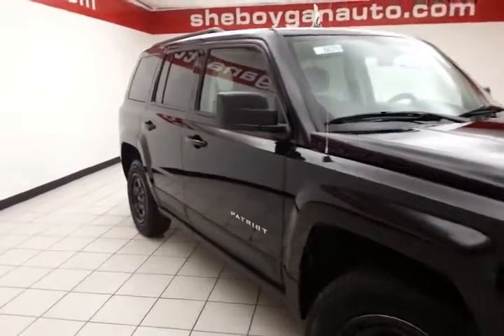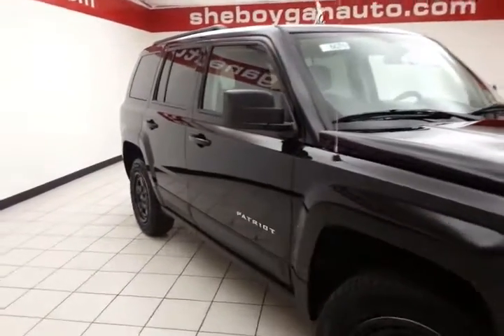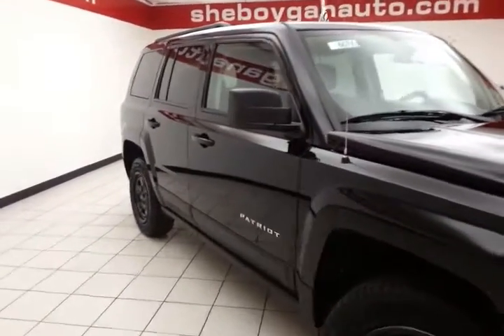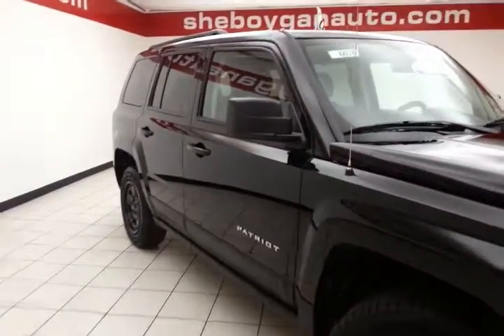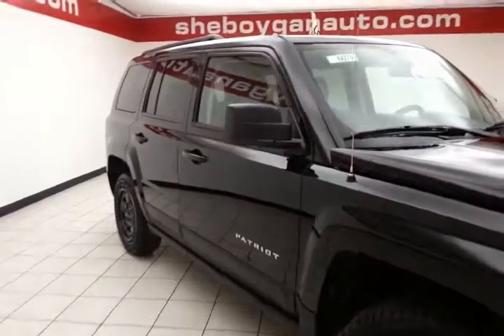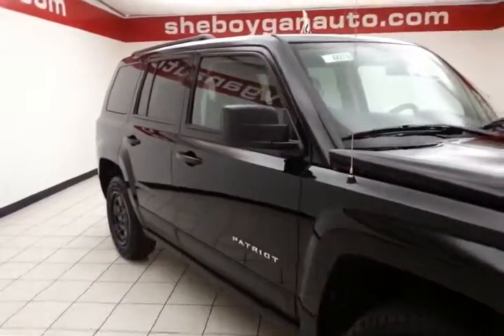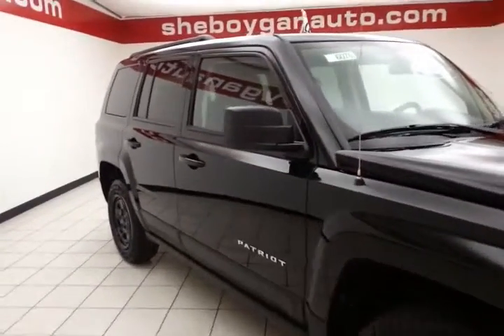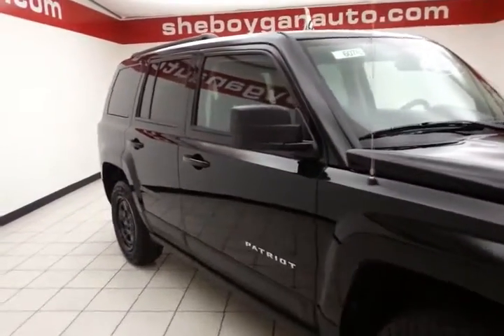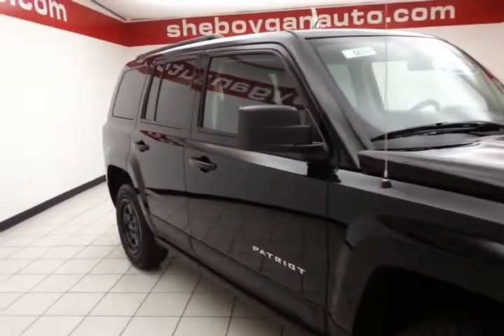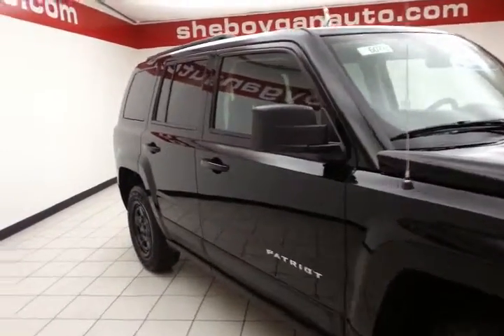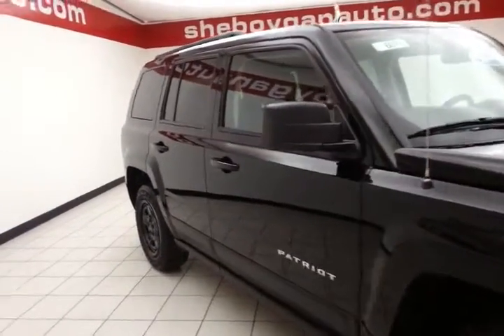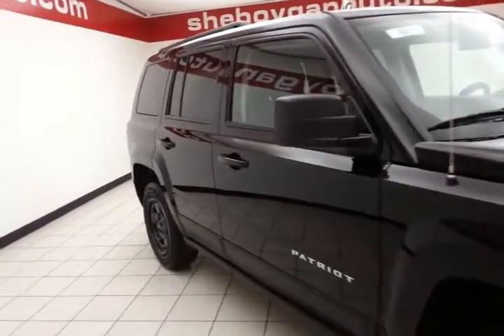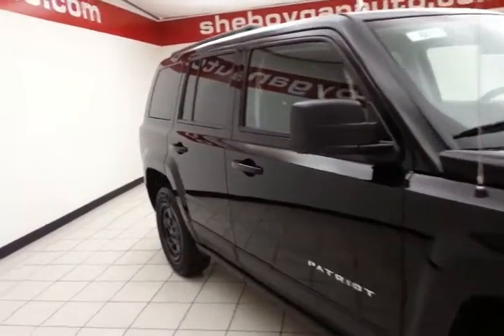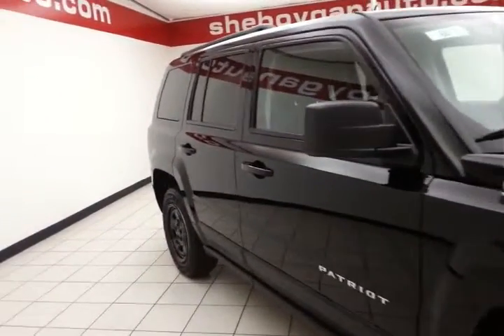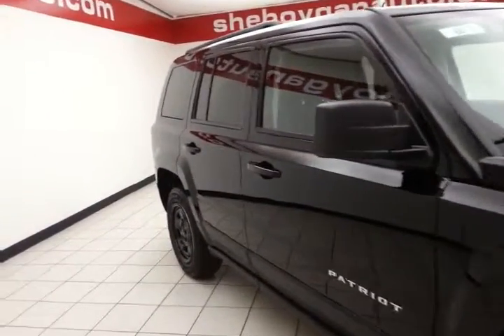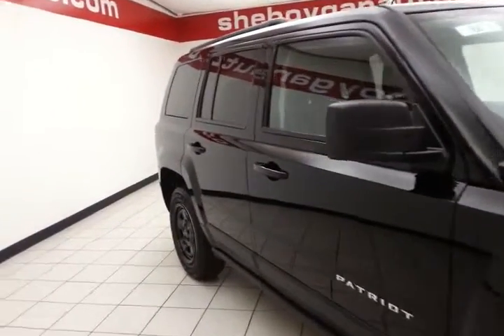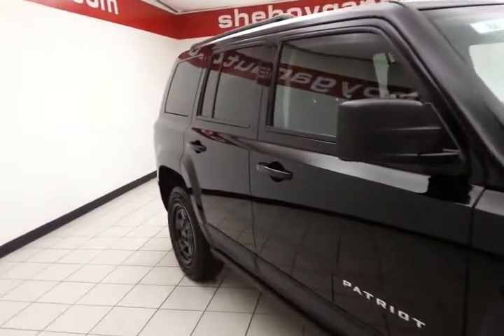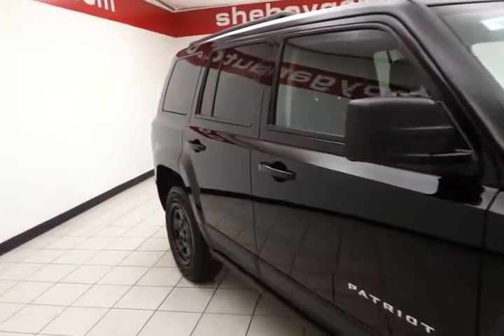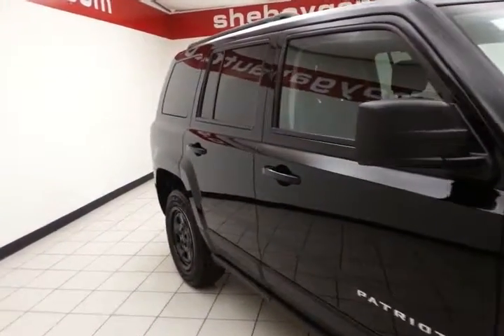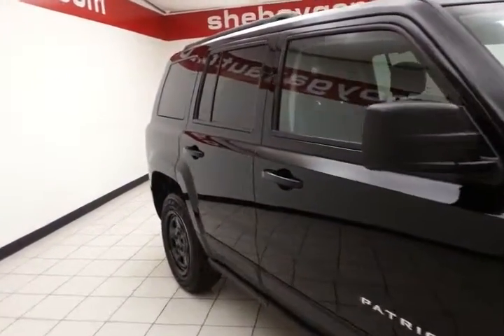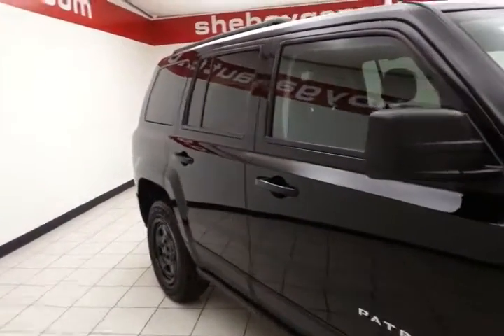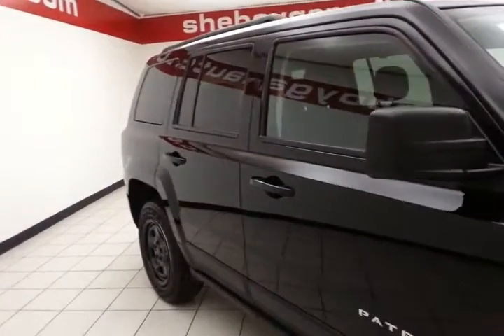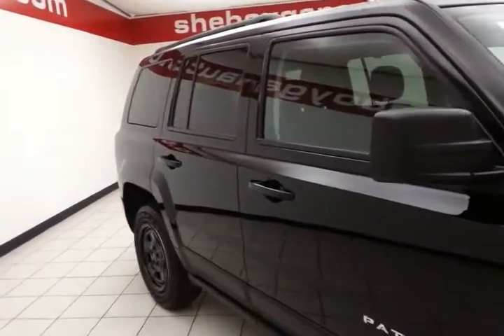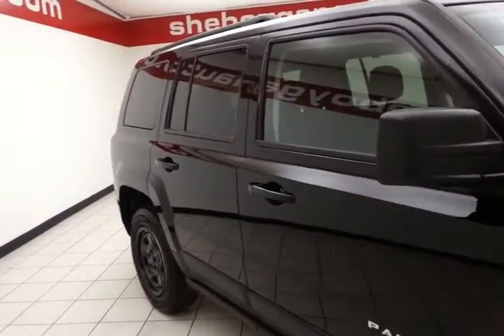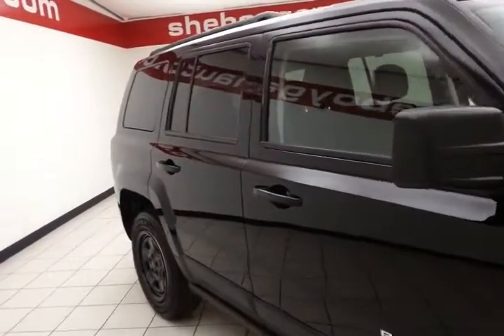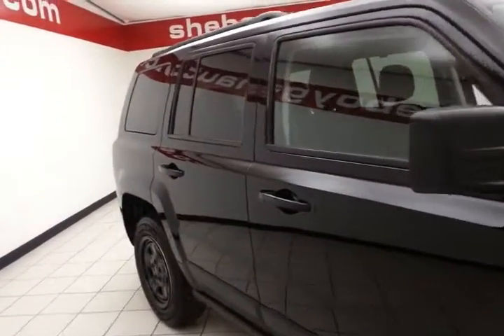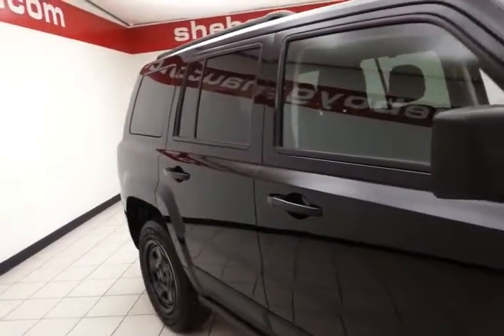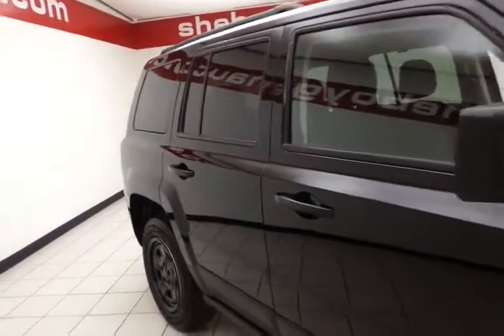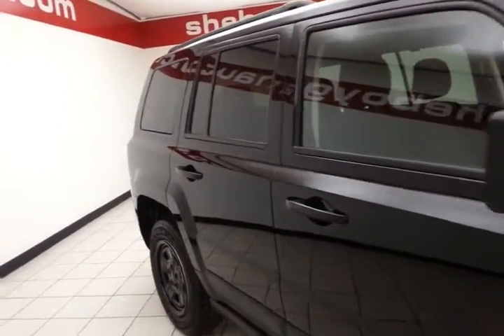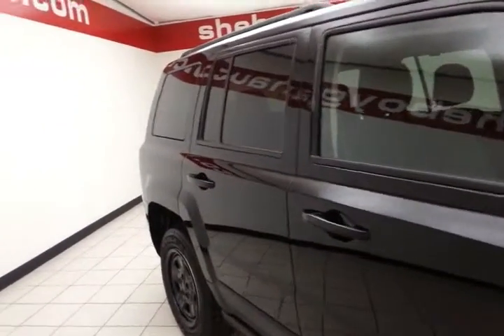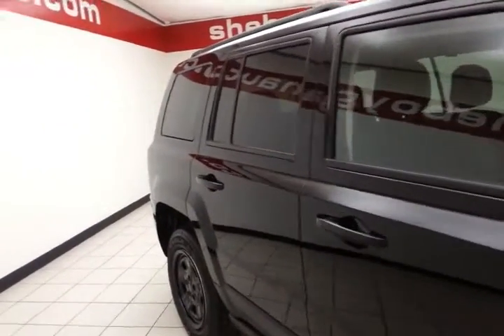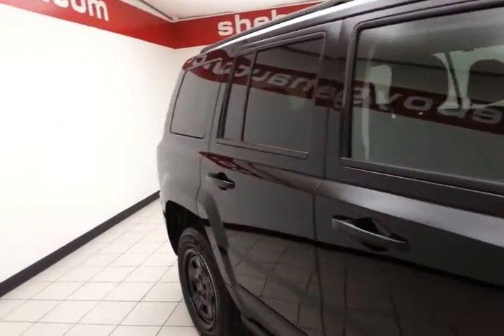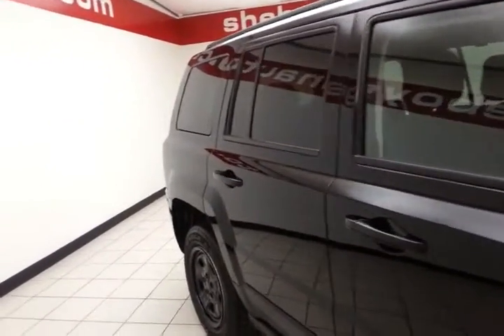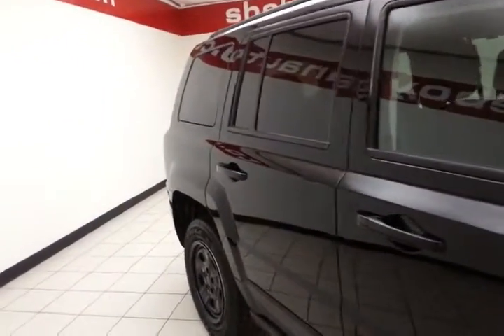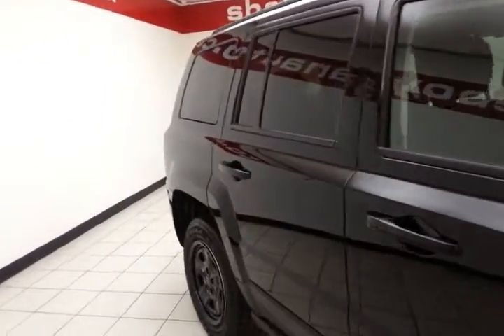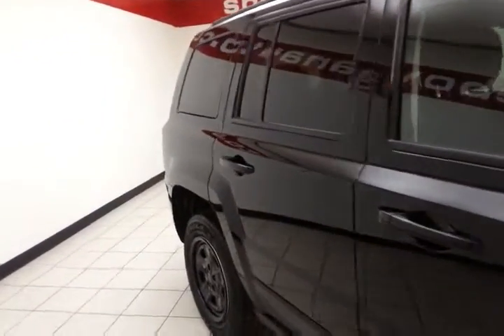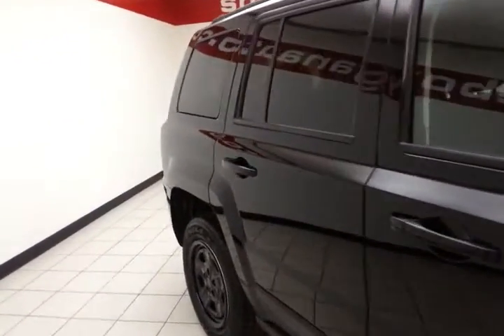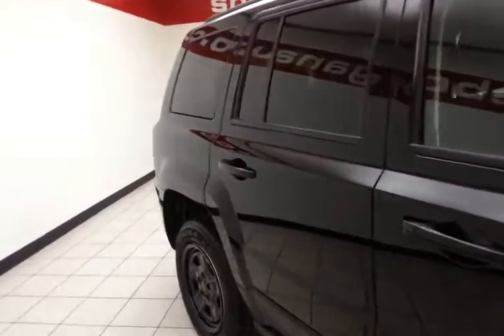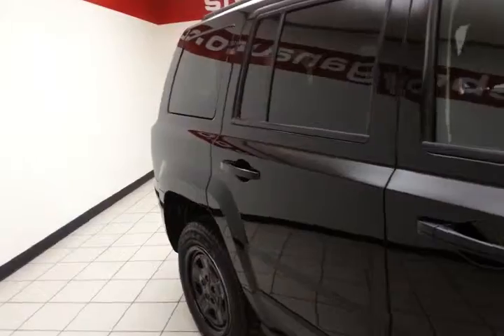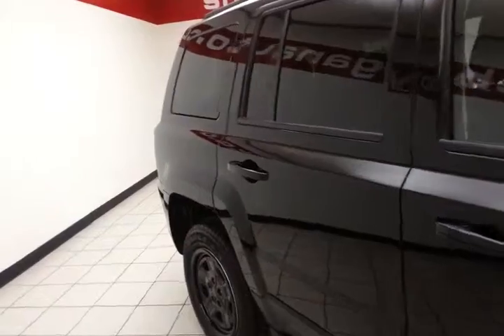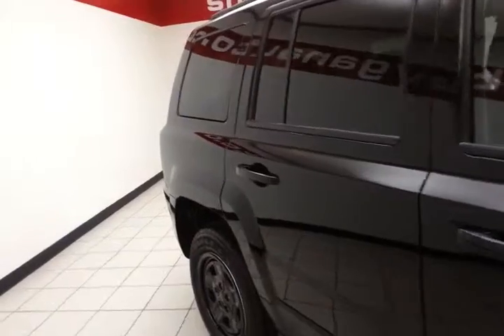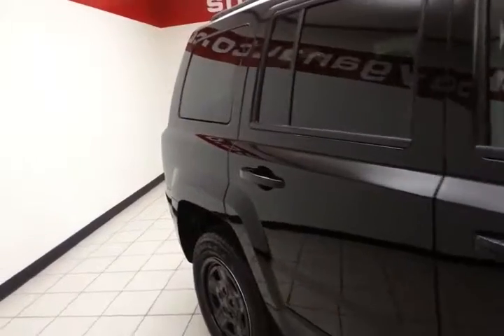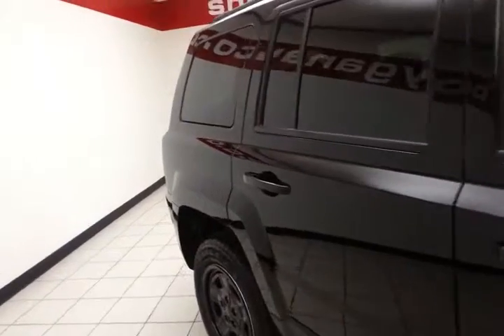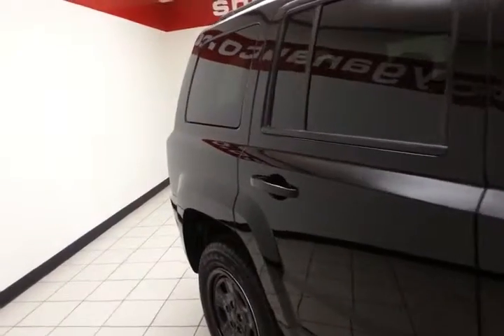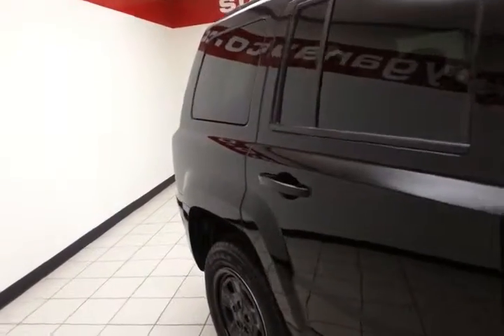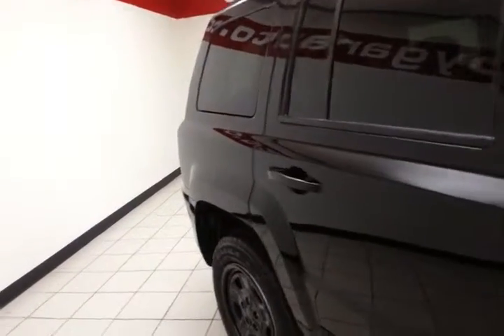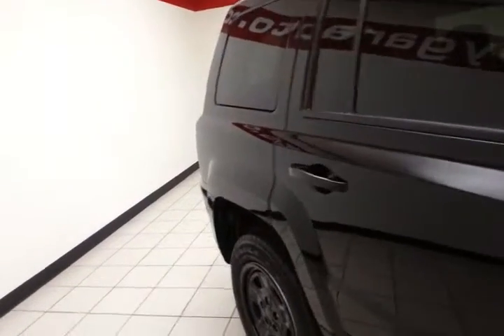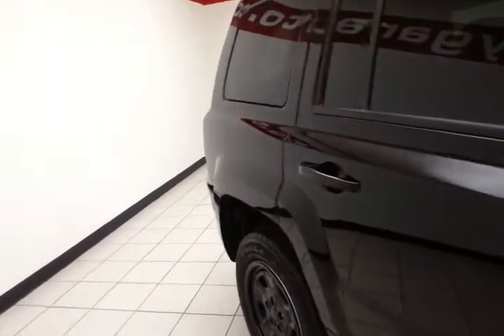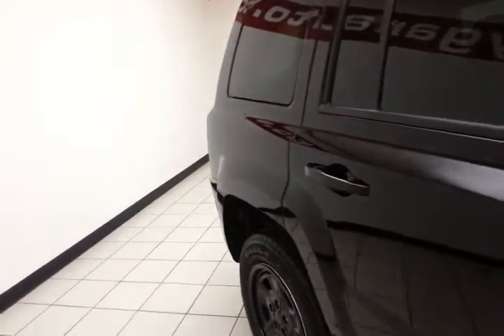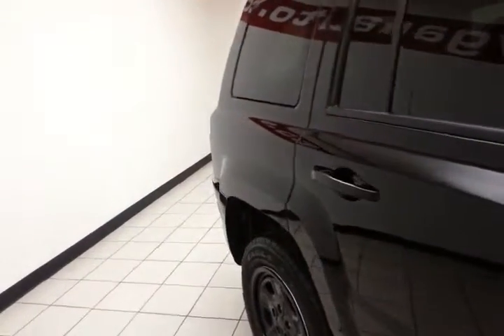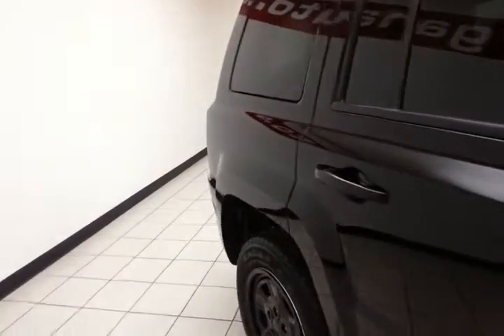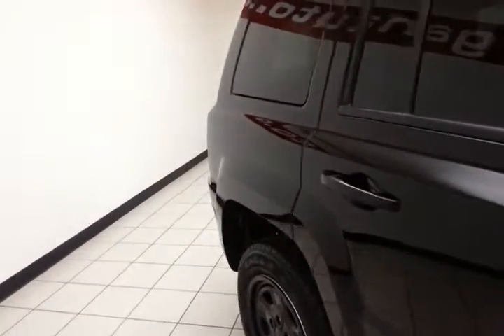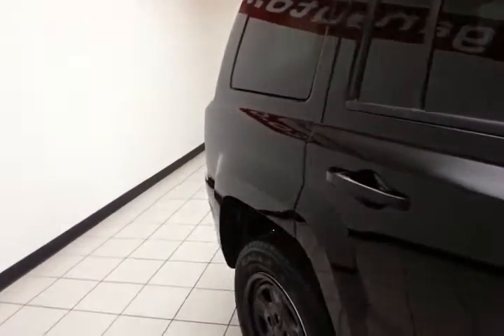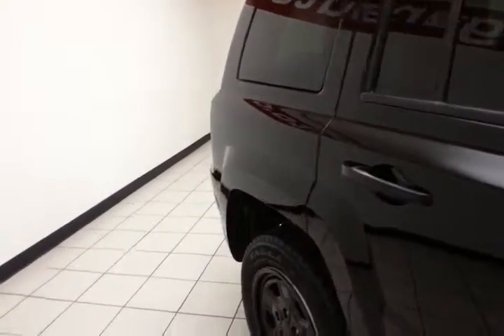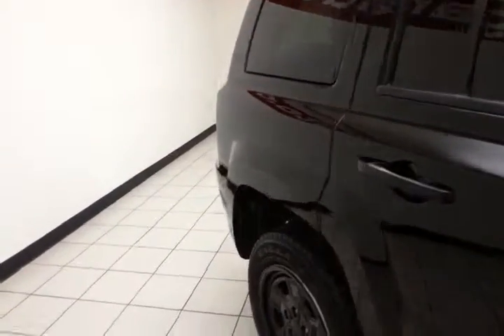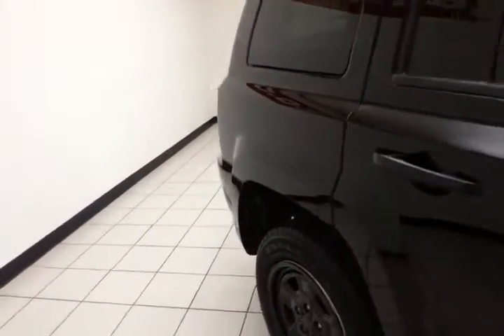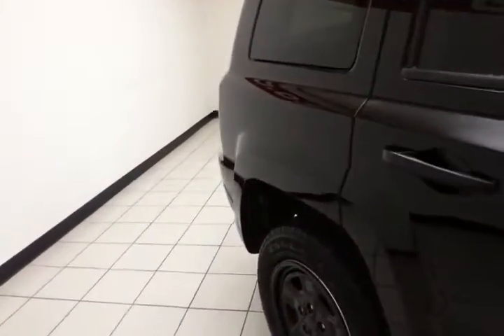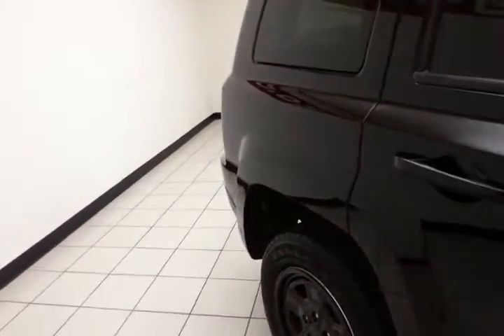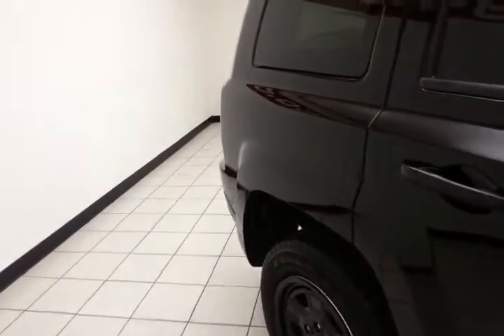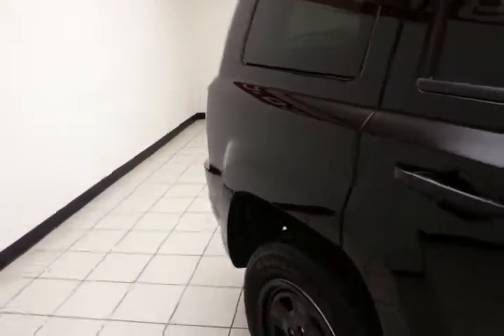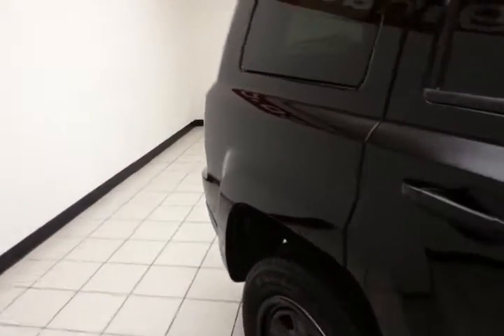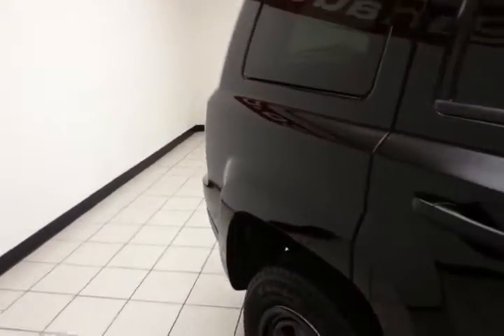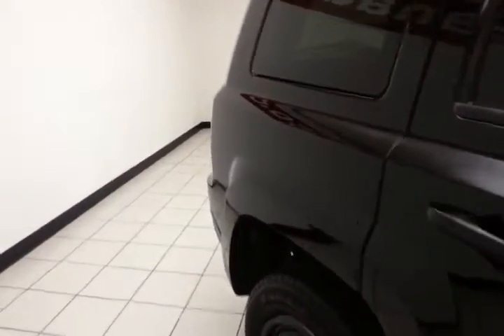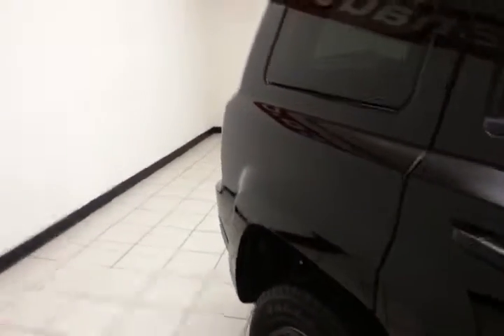The certified program also includes emergency roadside assistance, towing, rental reimbursement, and trip interruption service, all available nationwide.